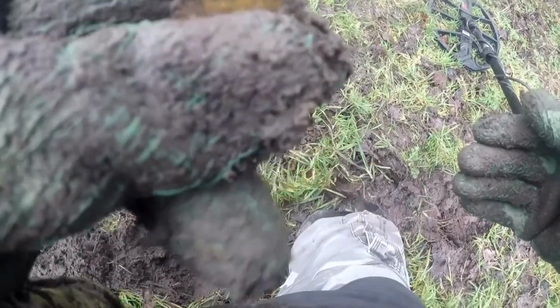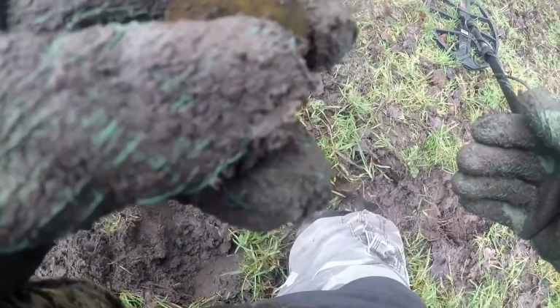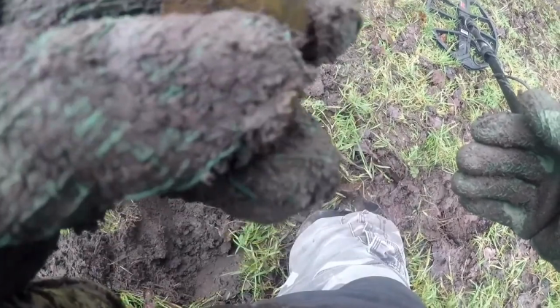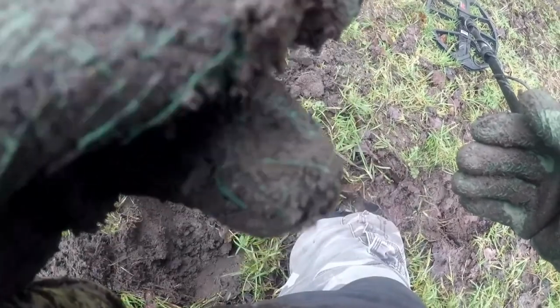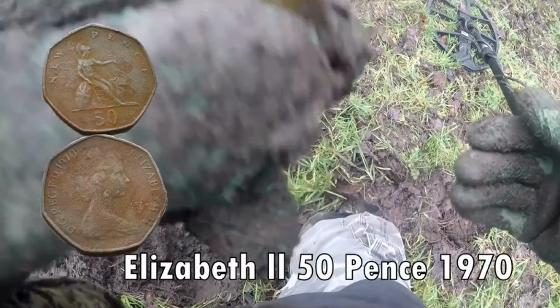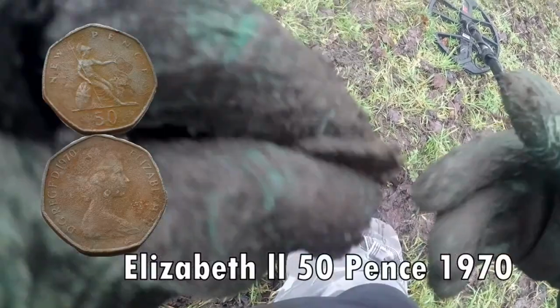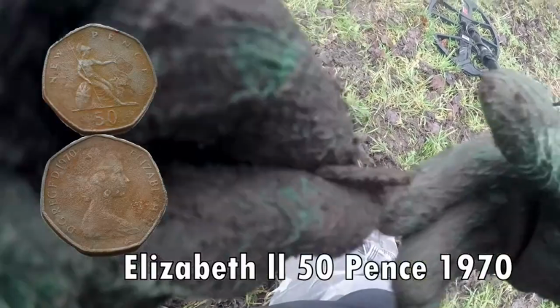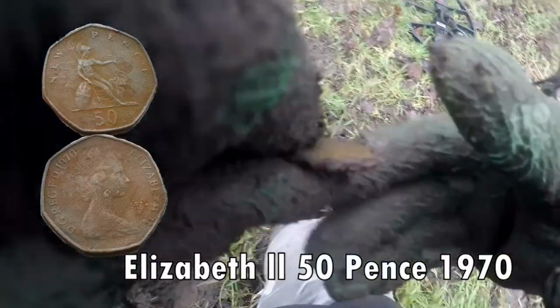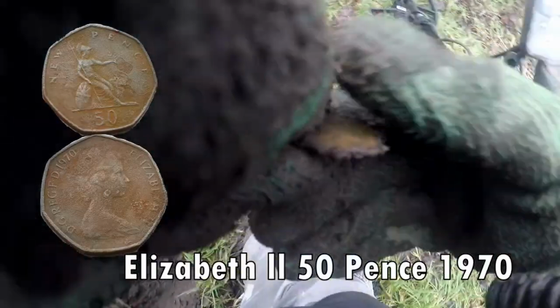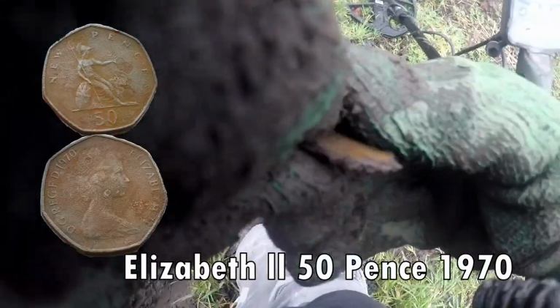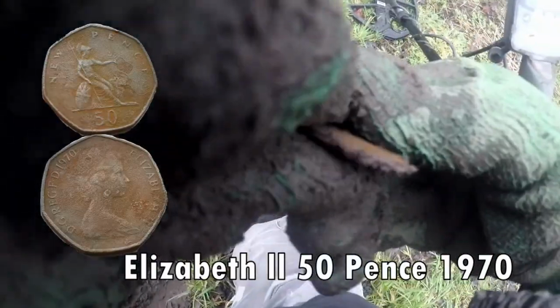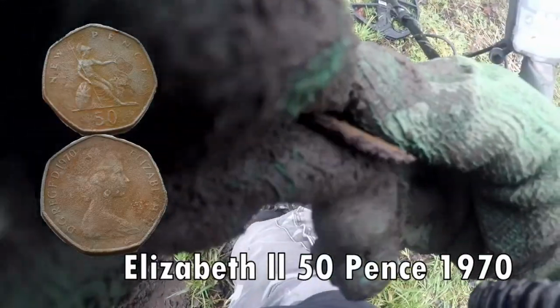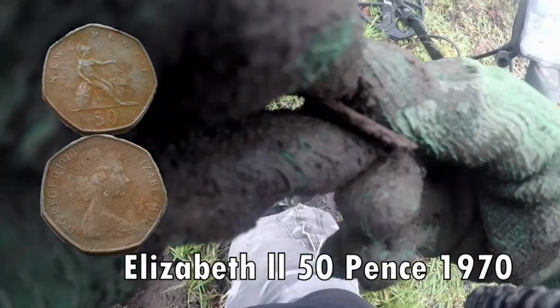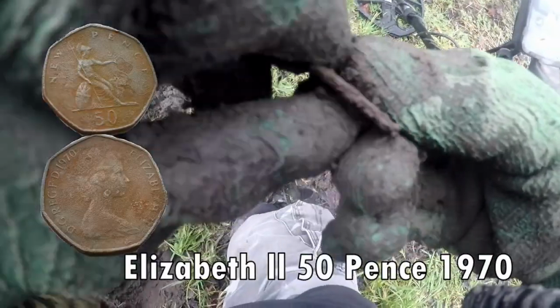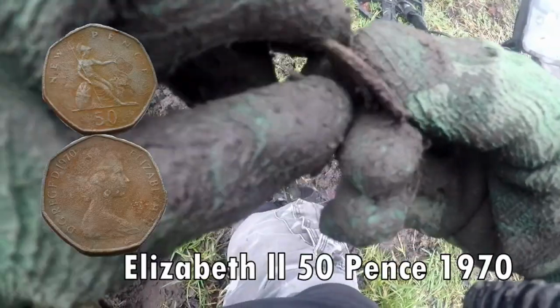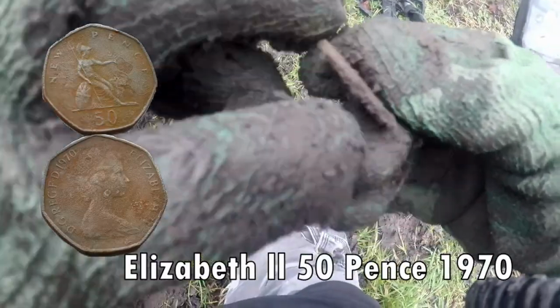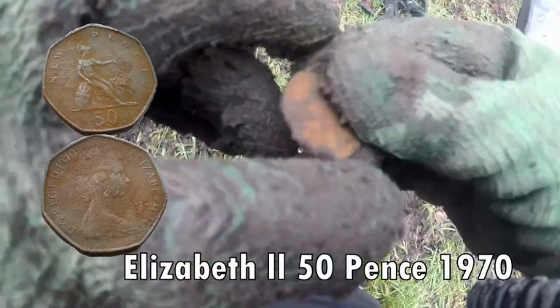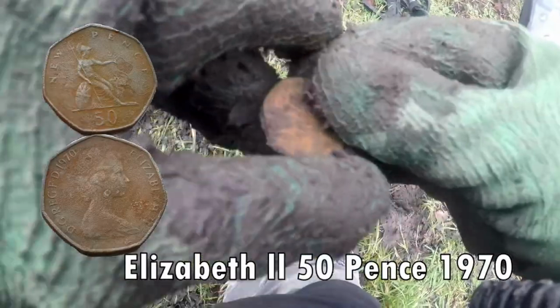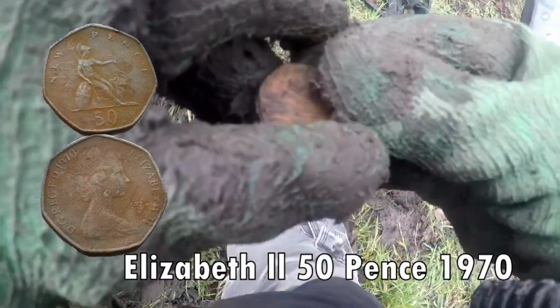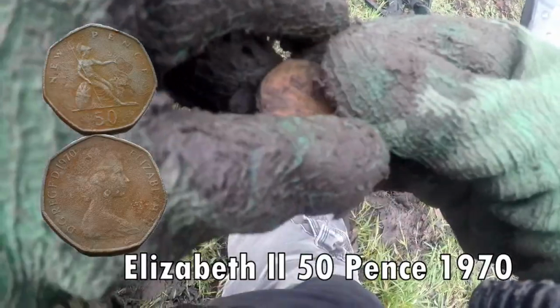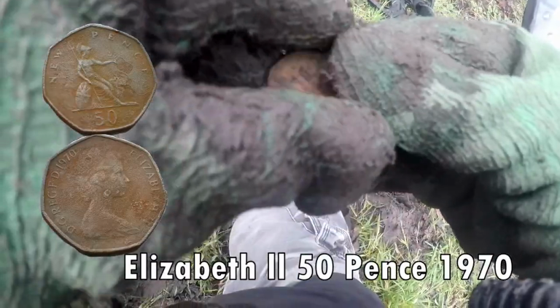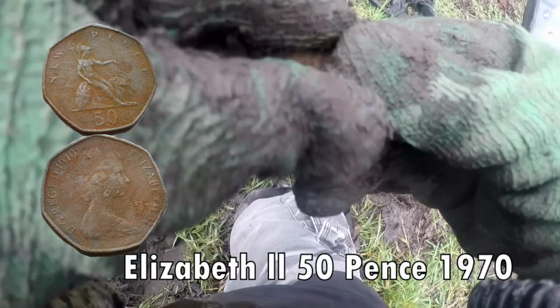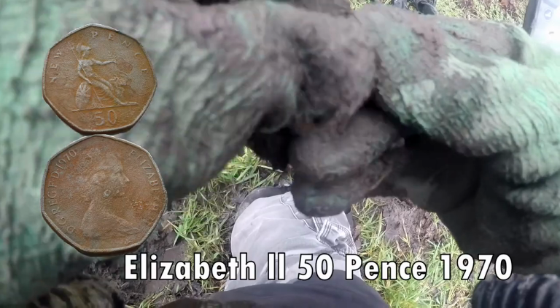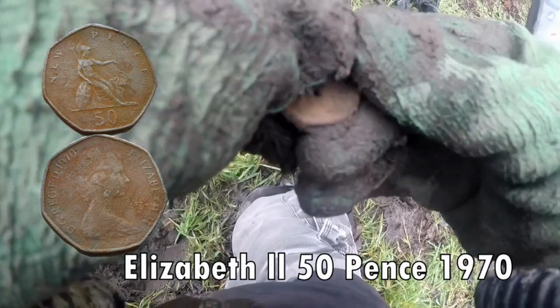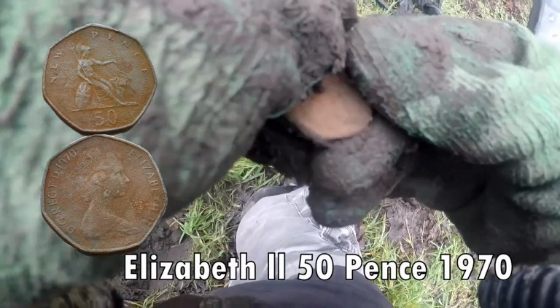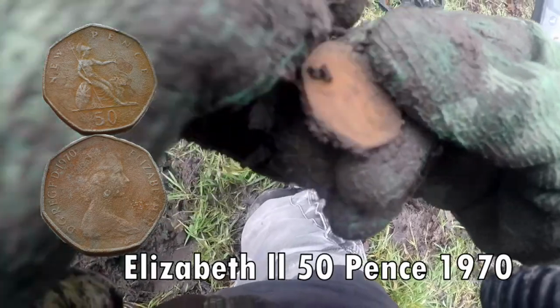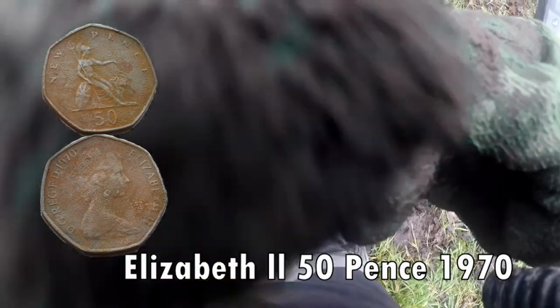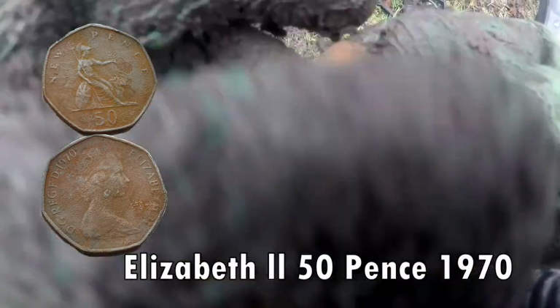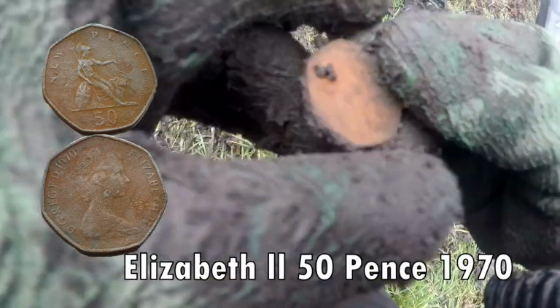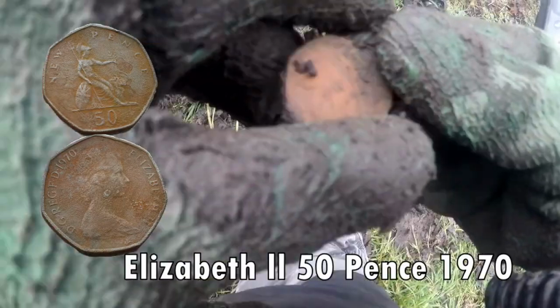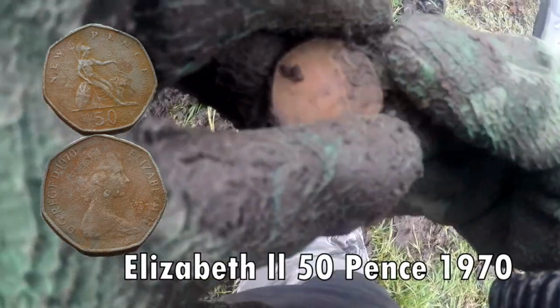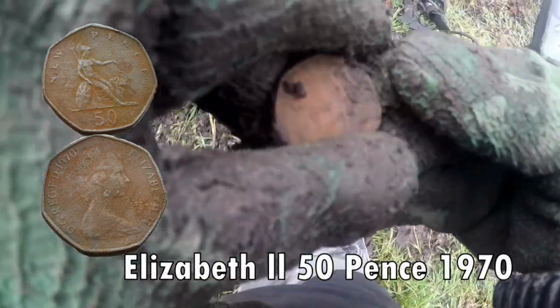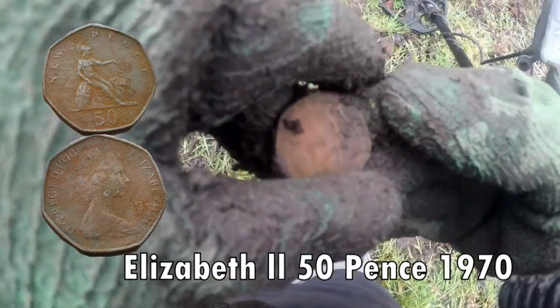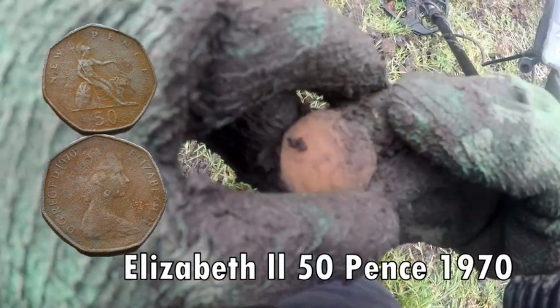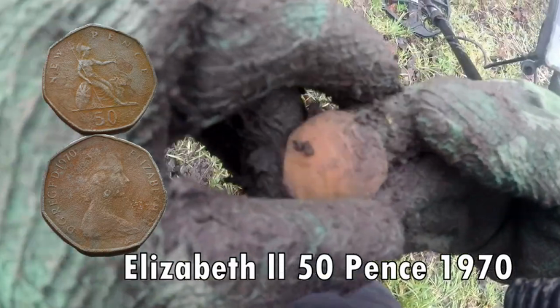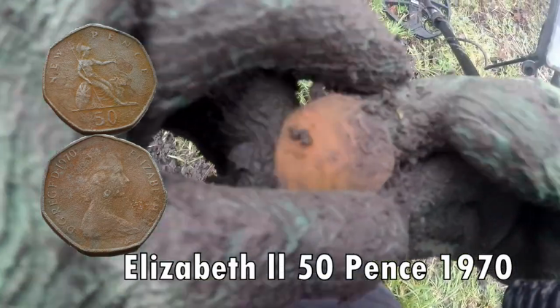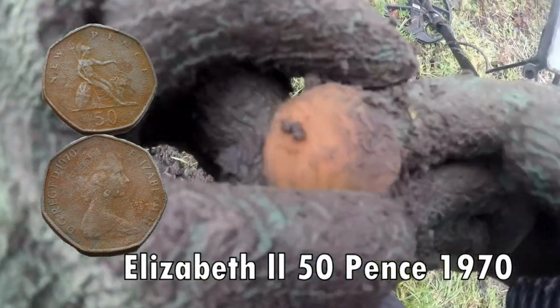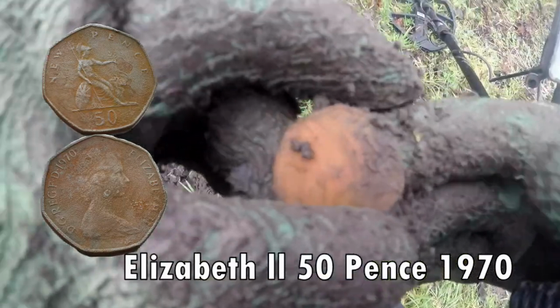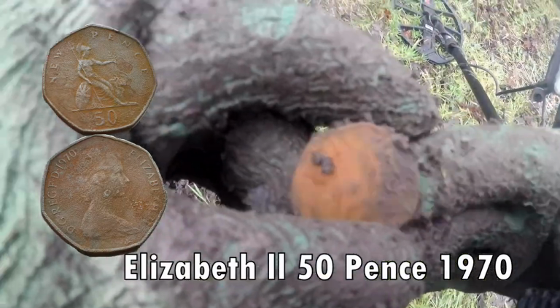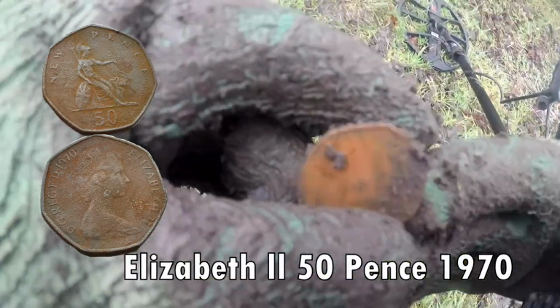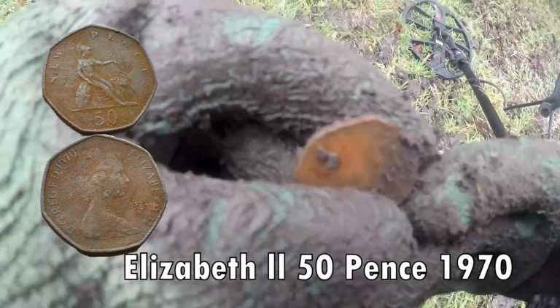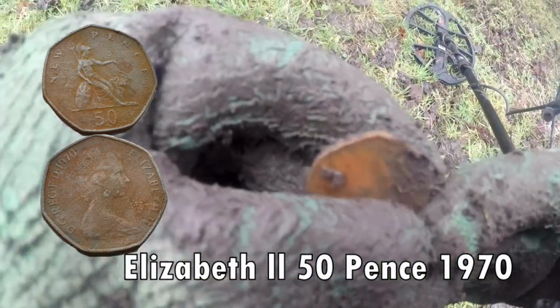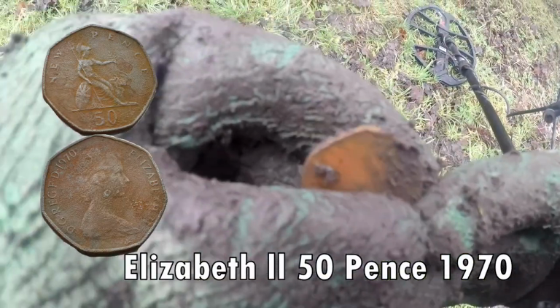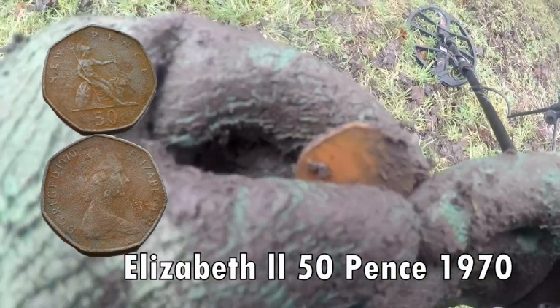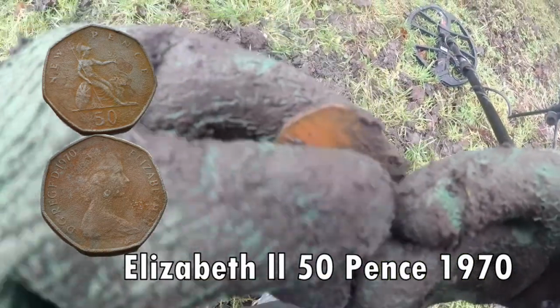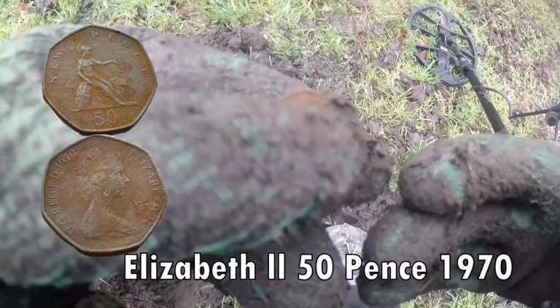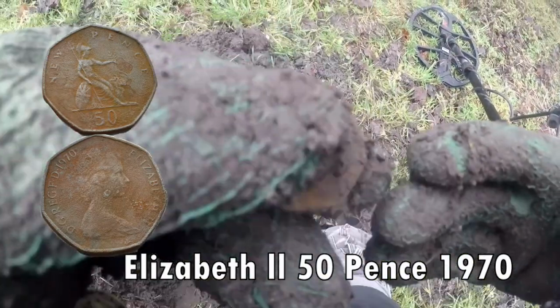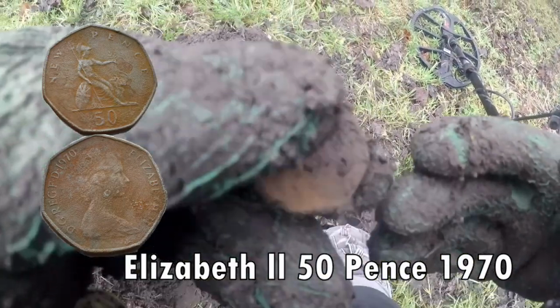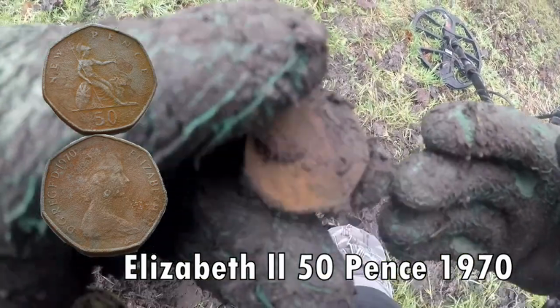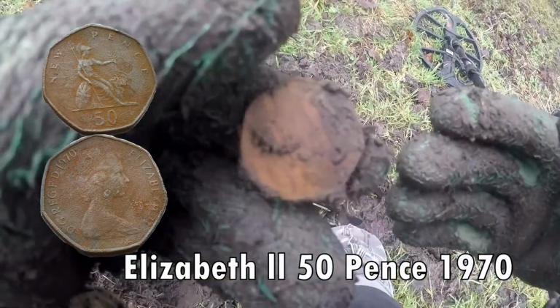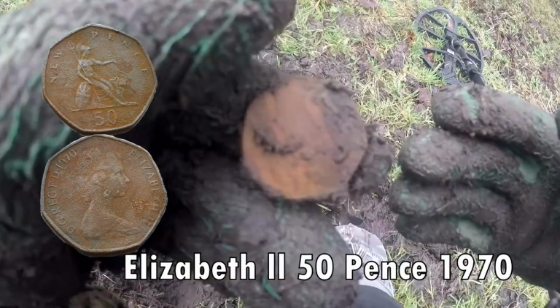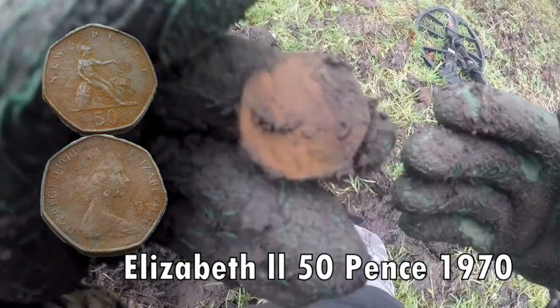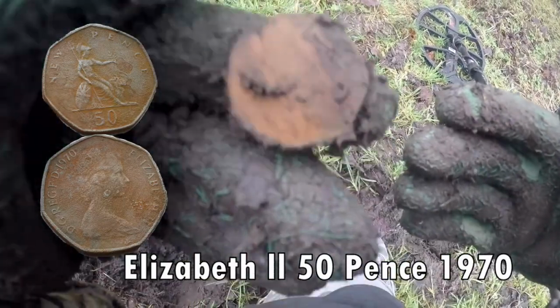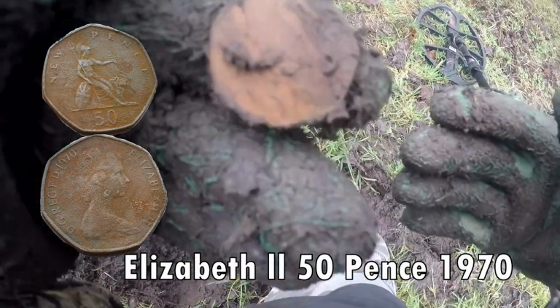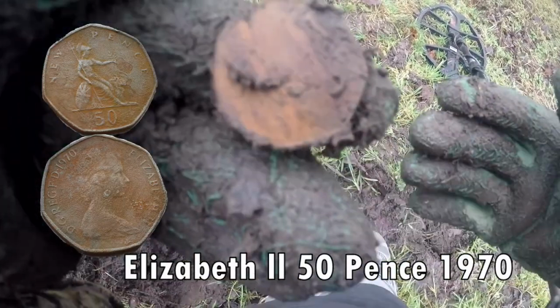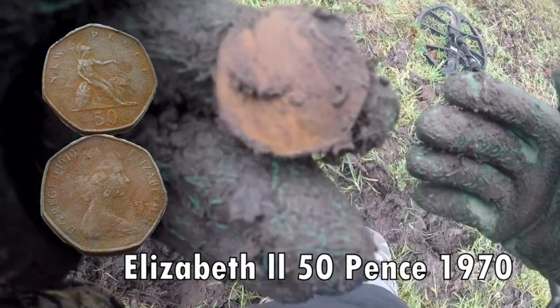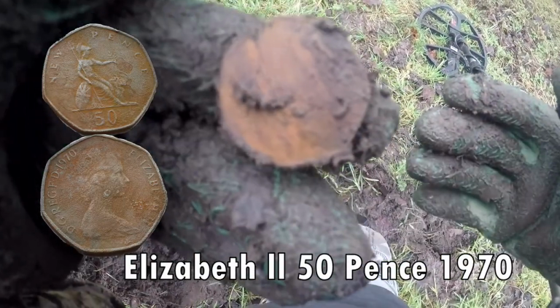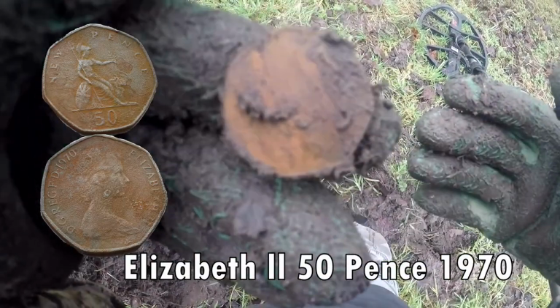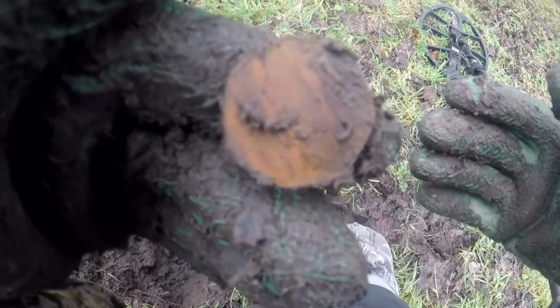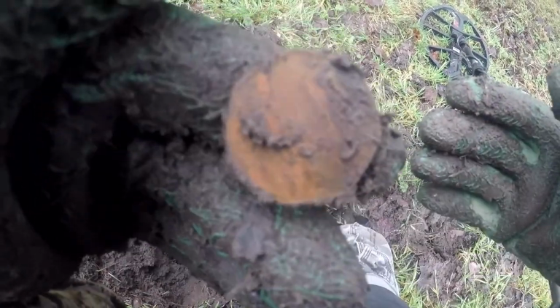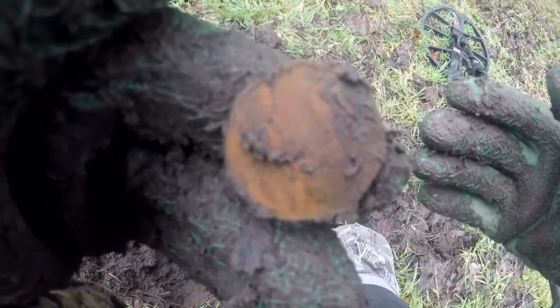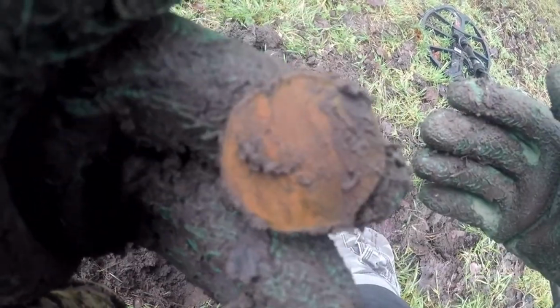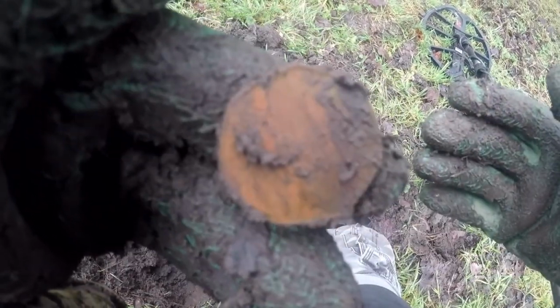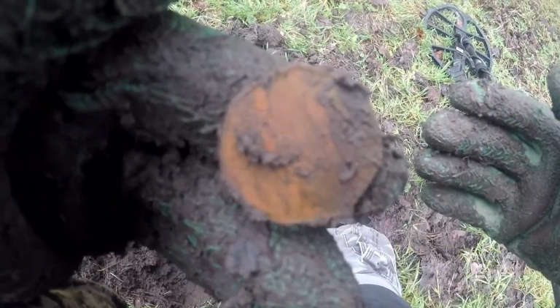It's a large 50p. I'll have to clean it all up. Made from the same metal.